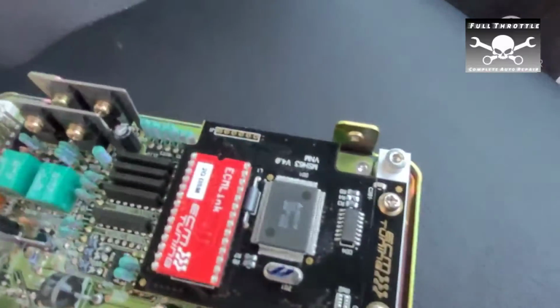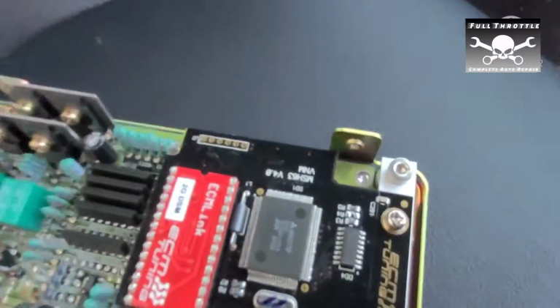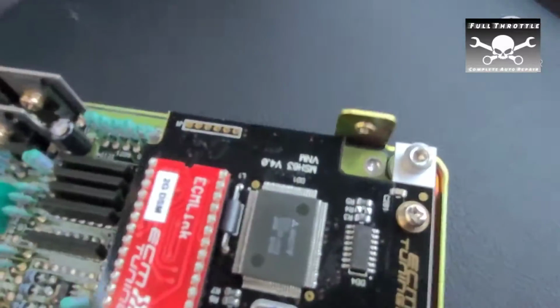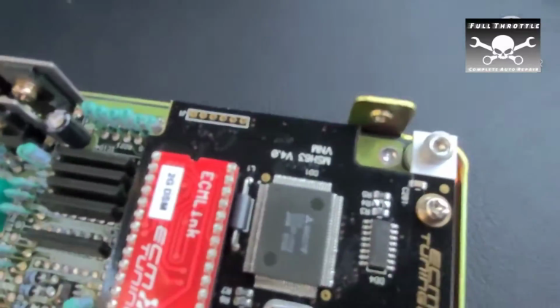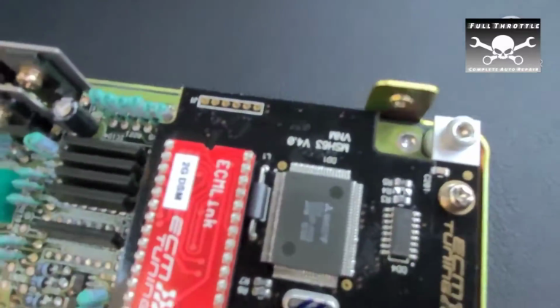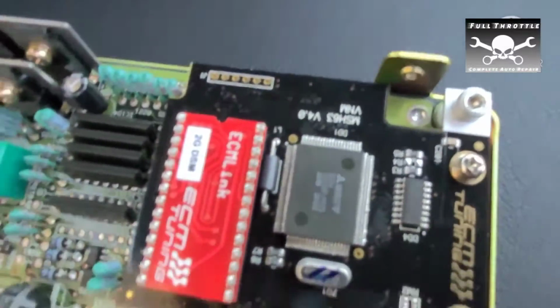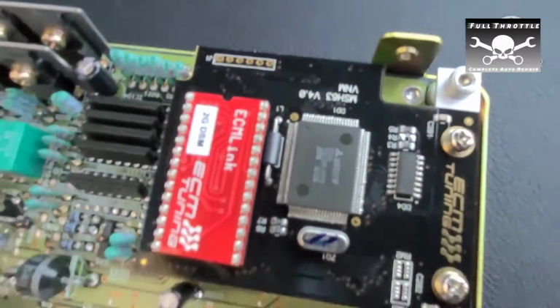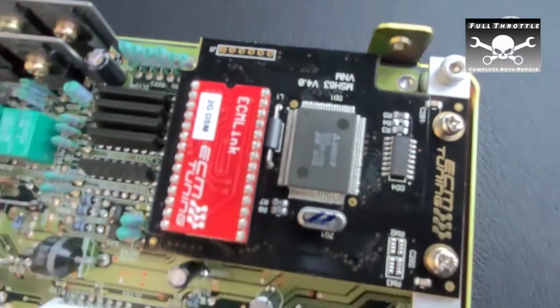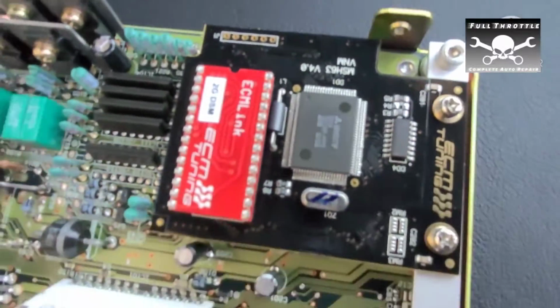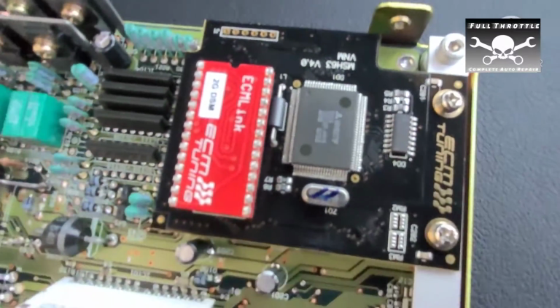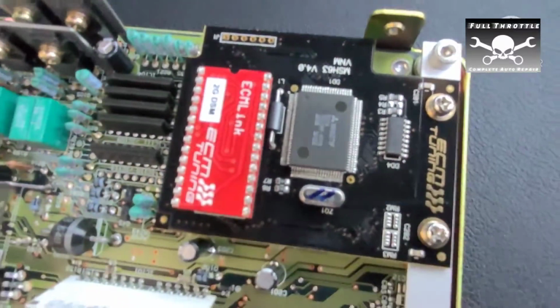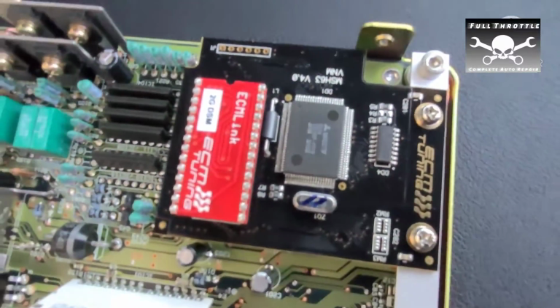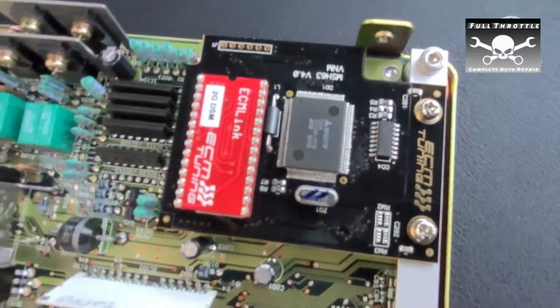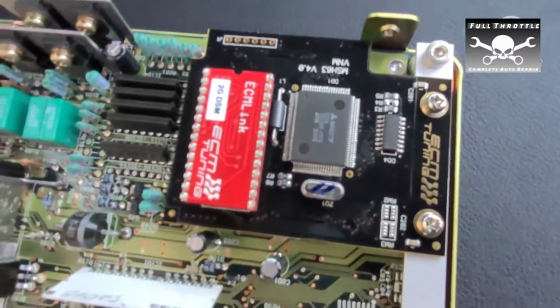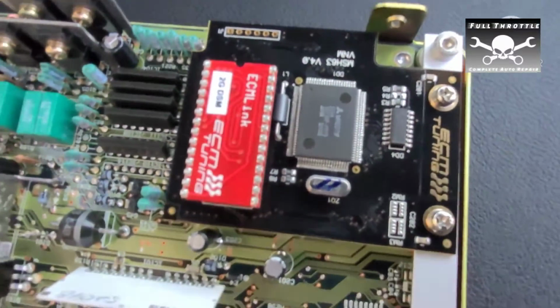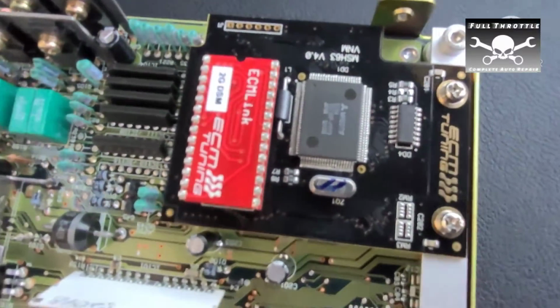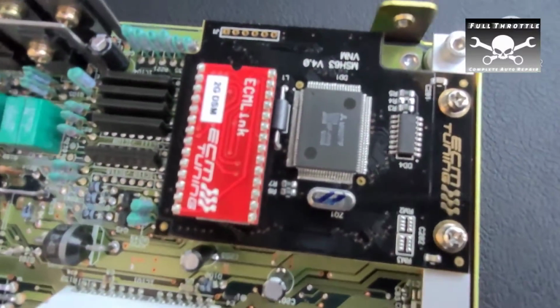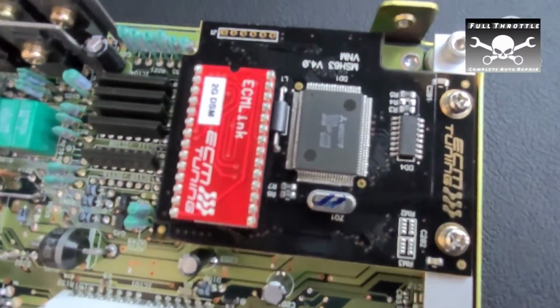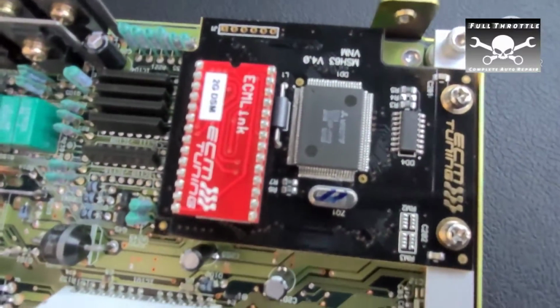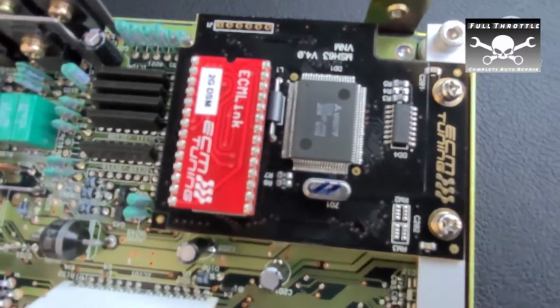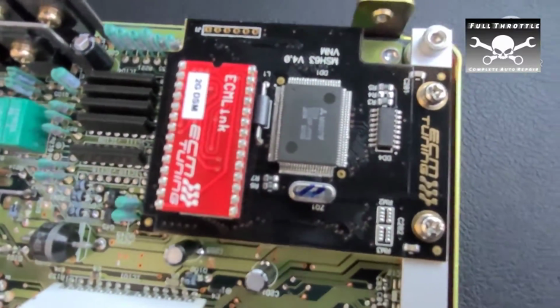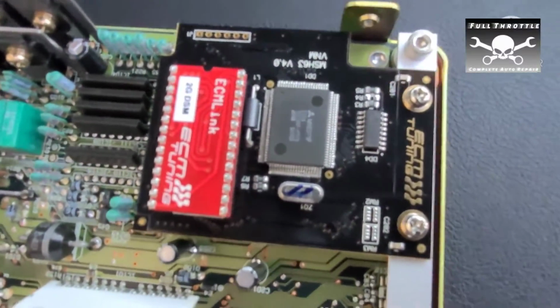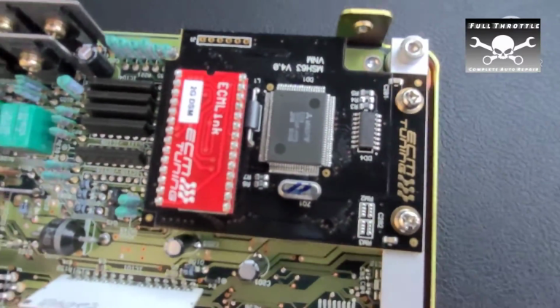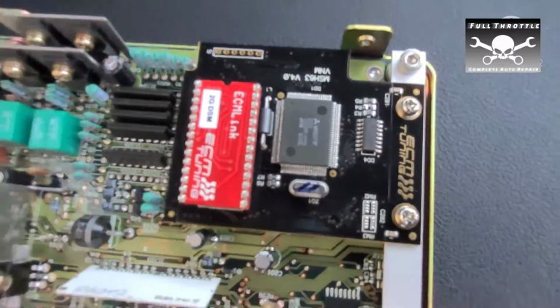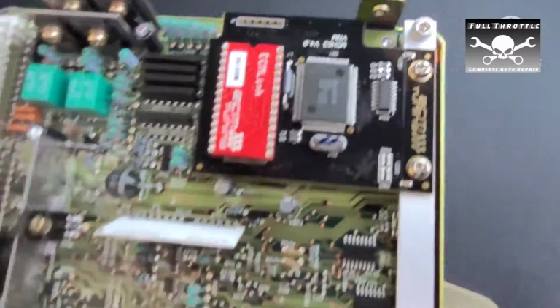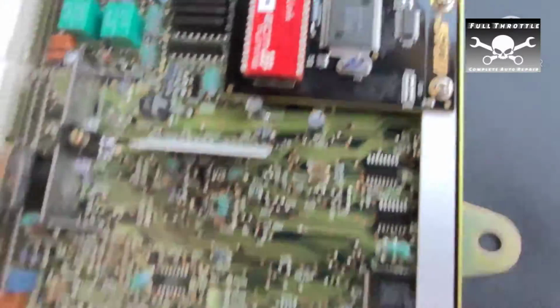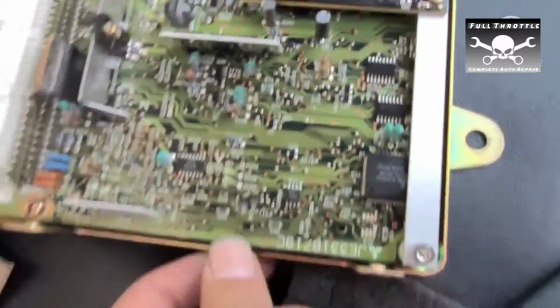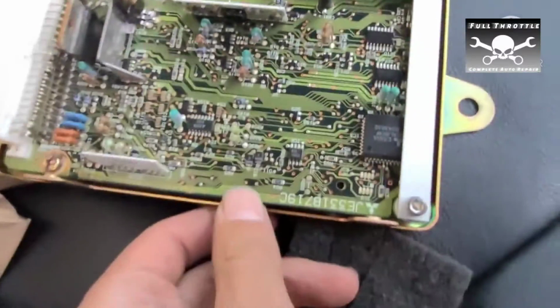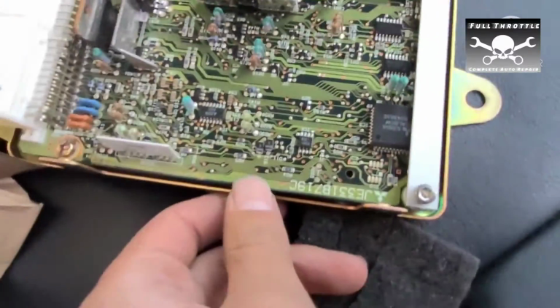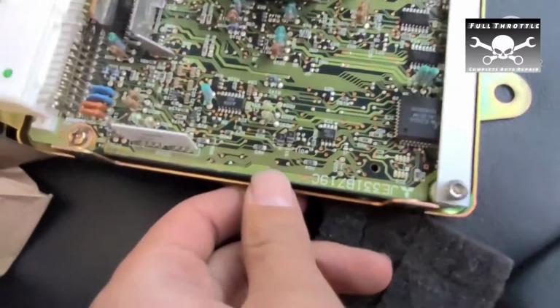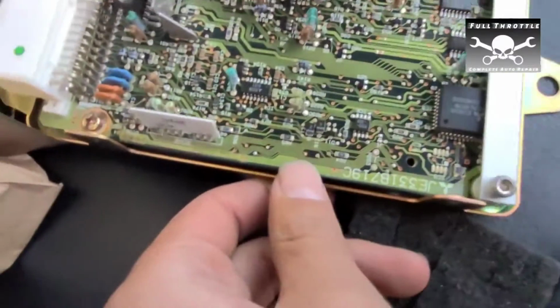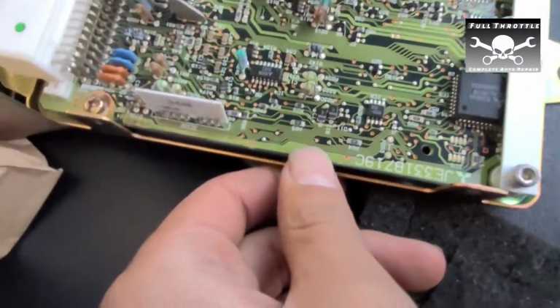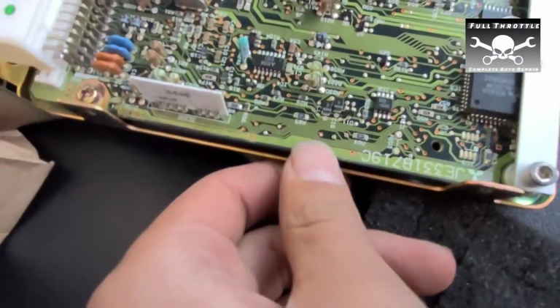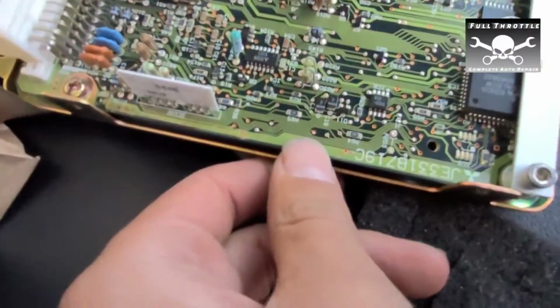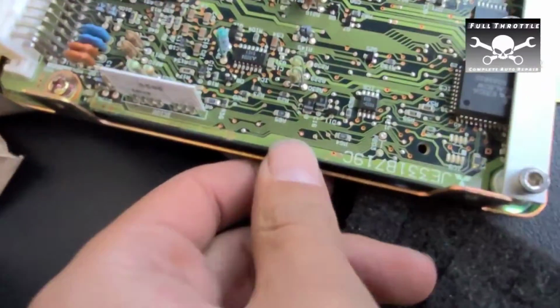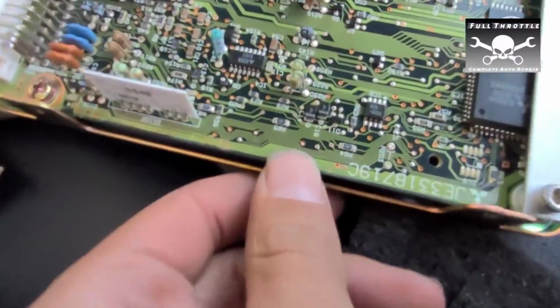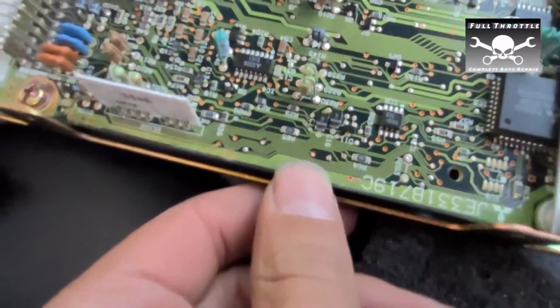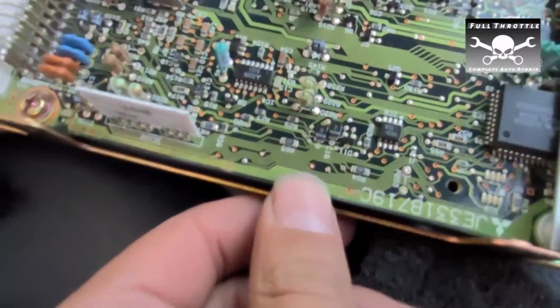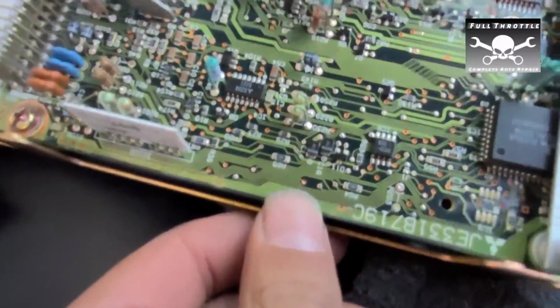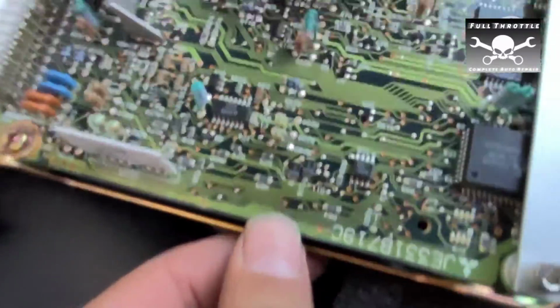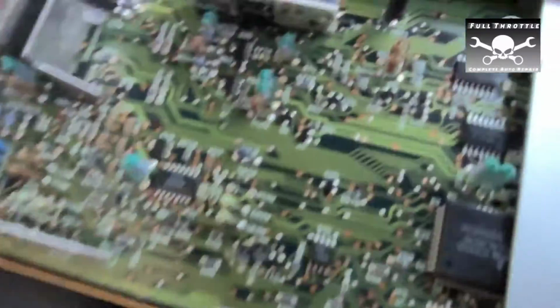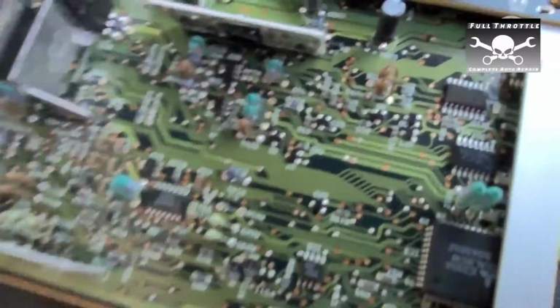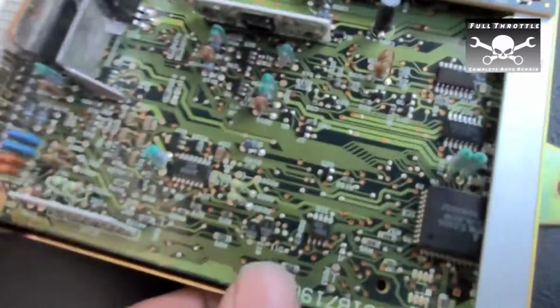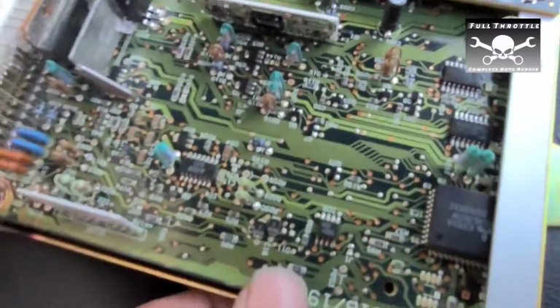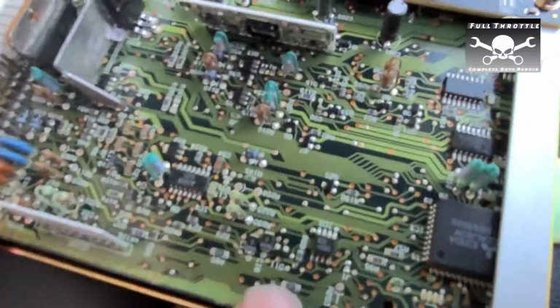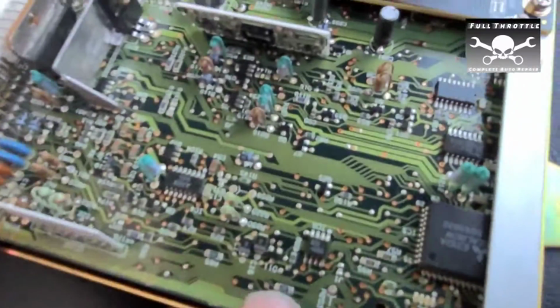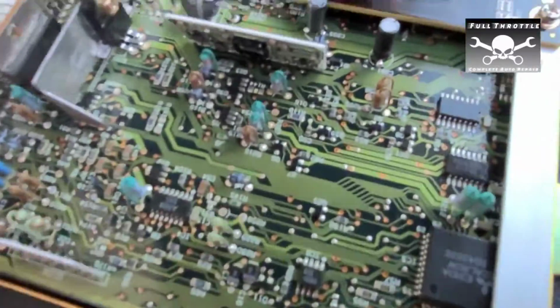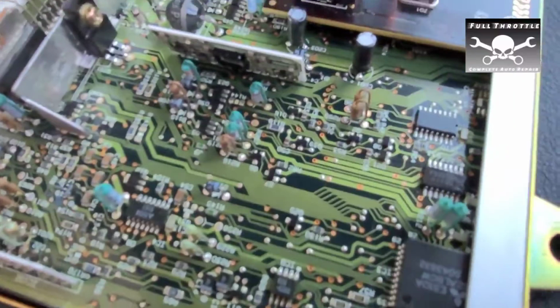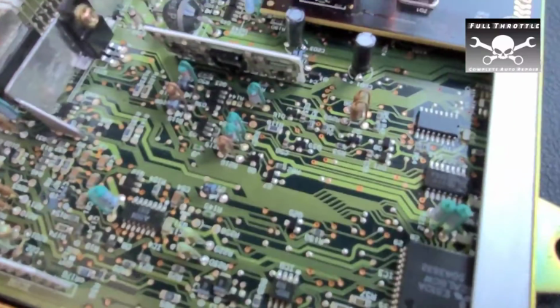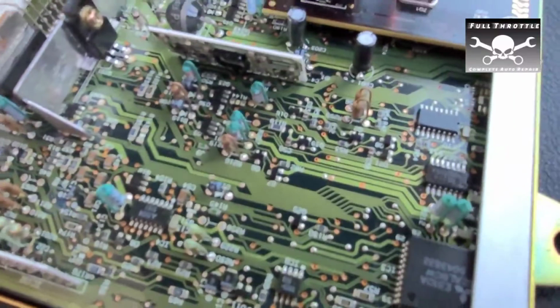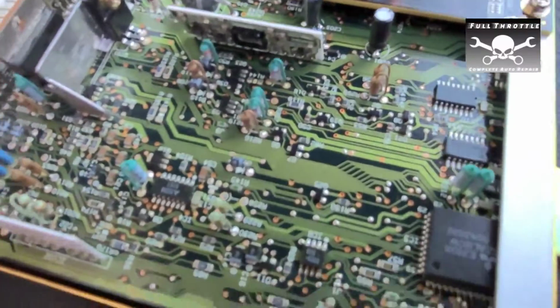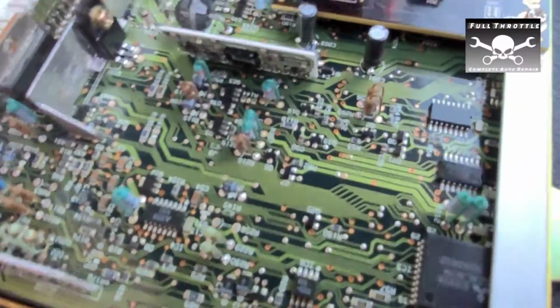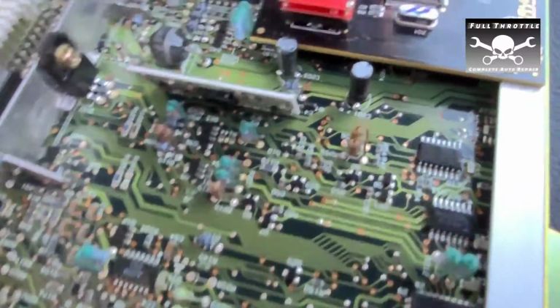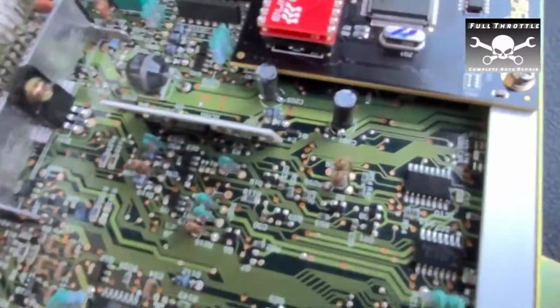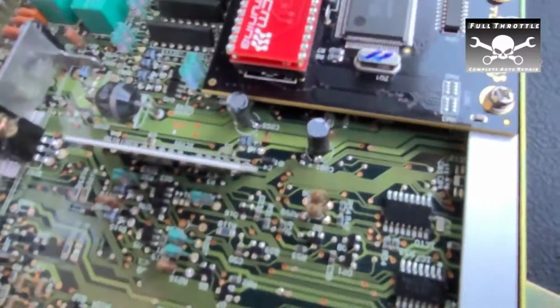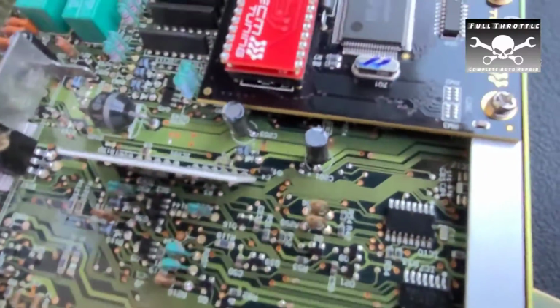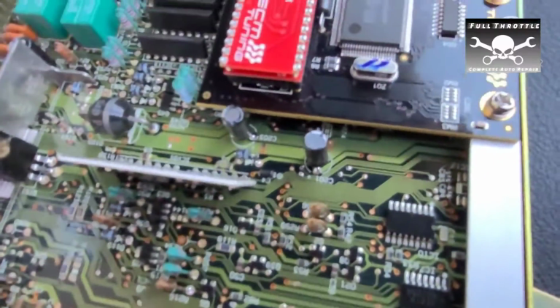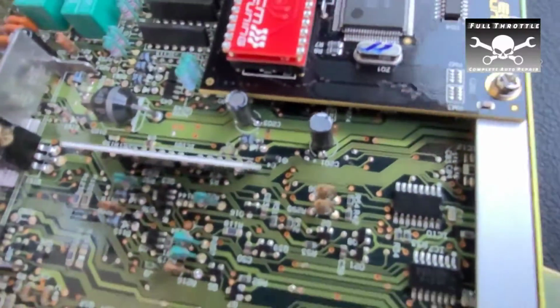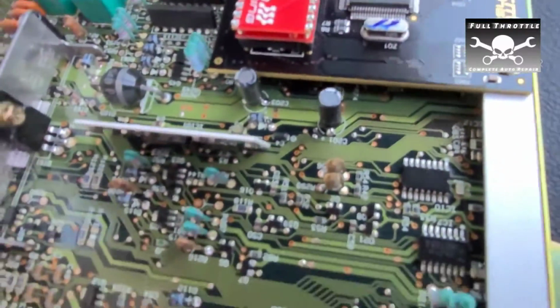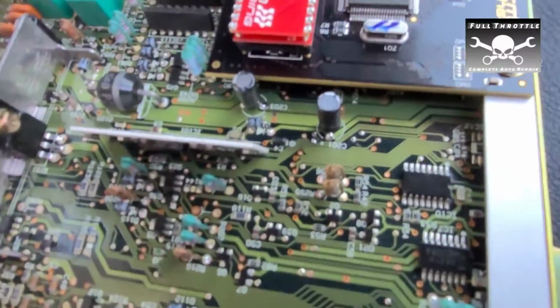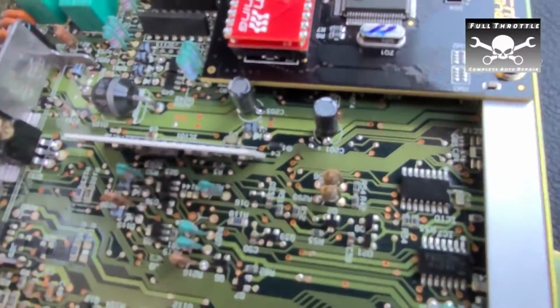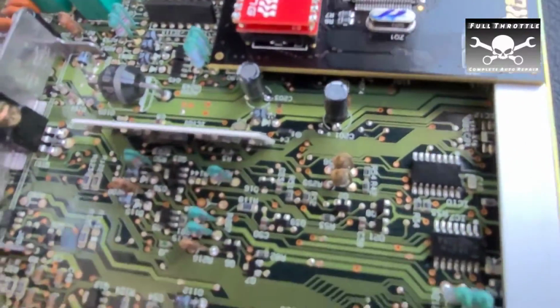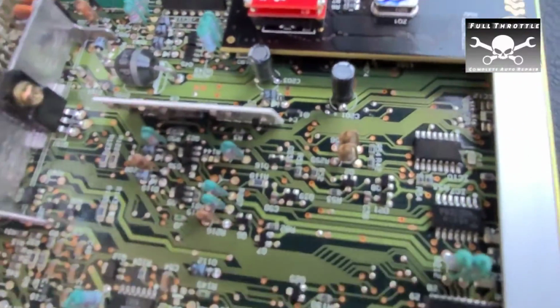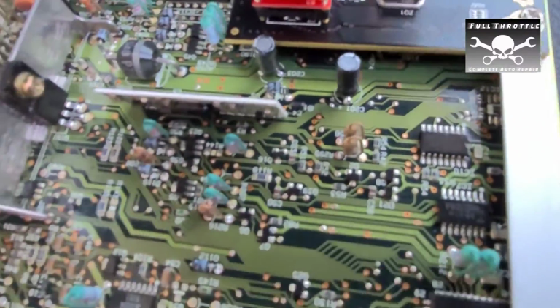There it is — the ECM link for the DSM. Looks good. He just replaced the caps — this thing's basically brand new.